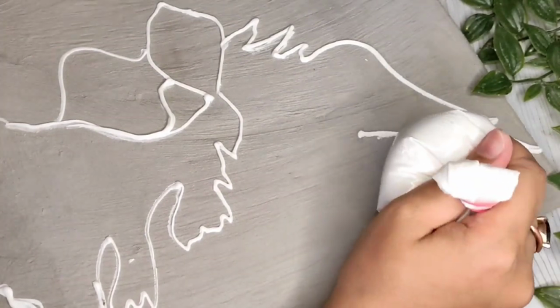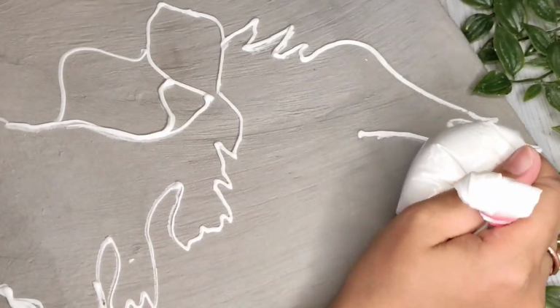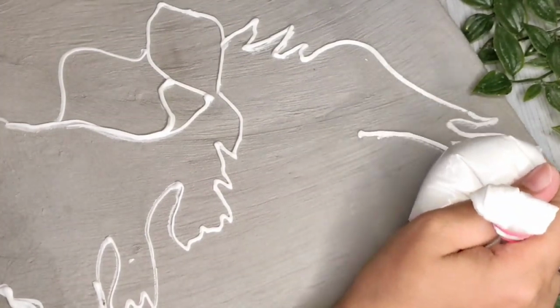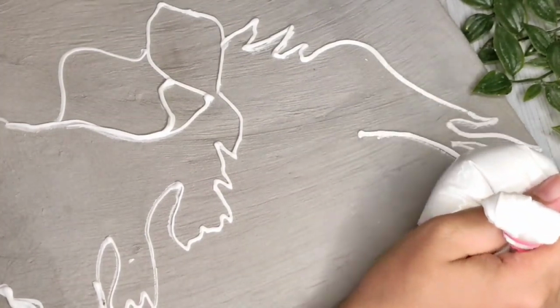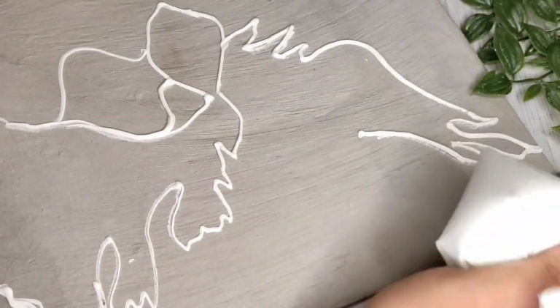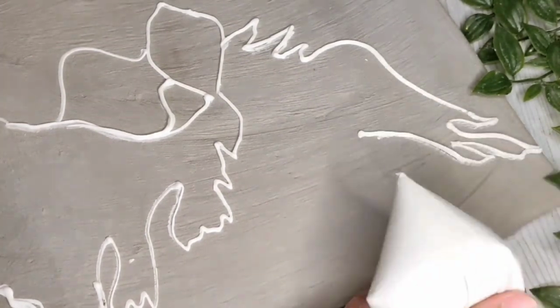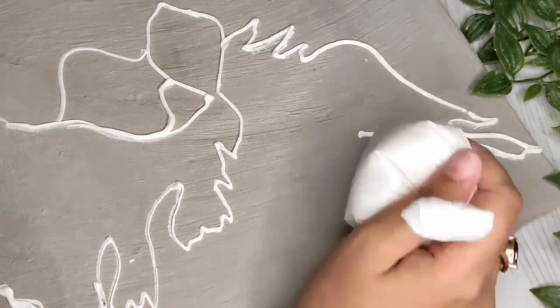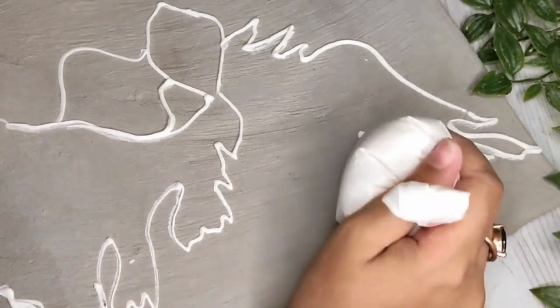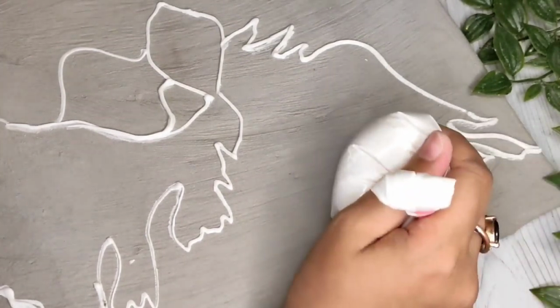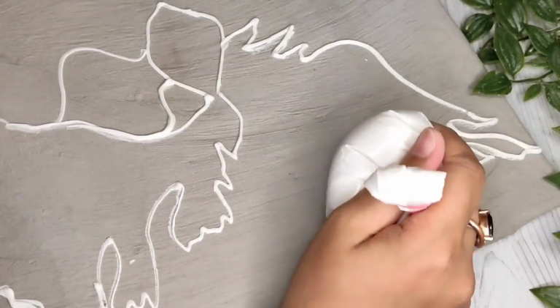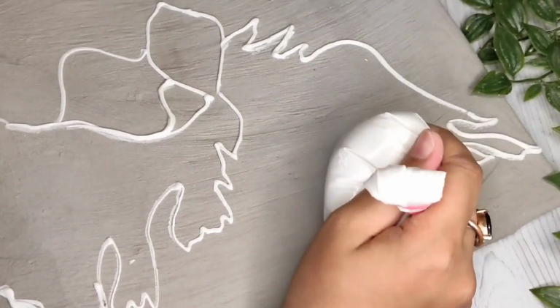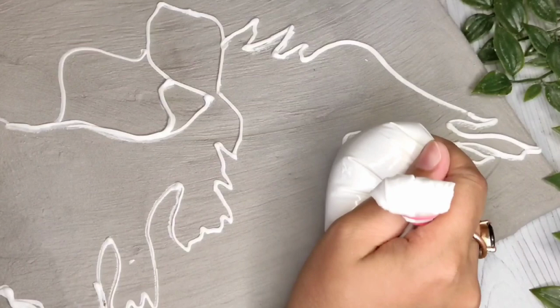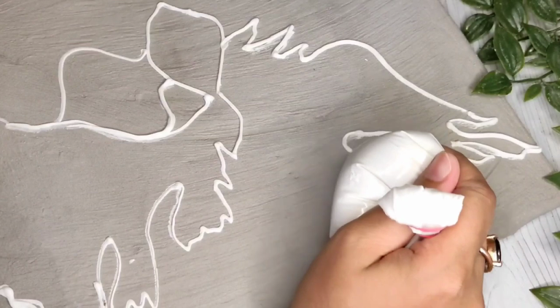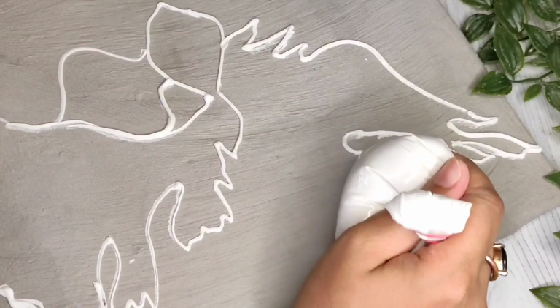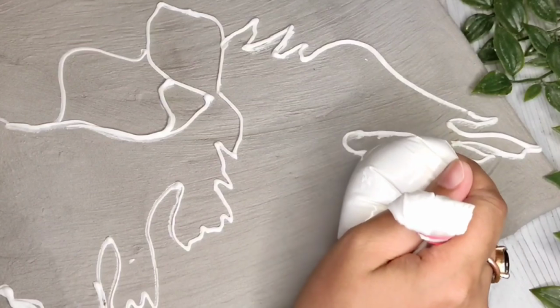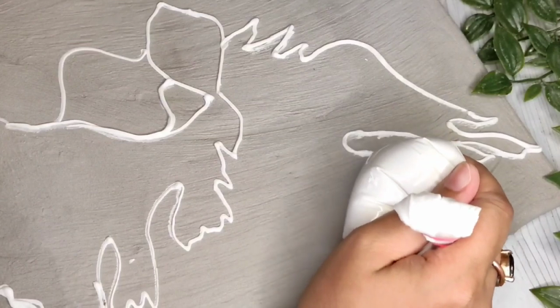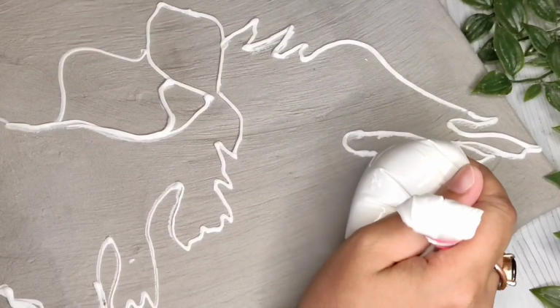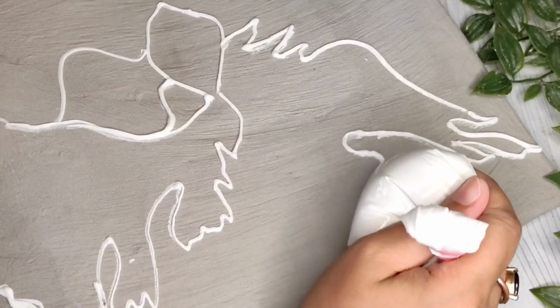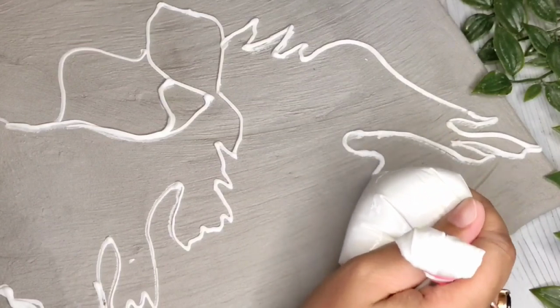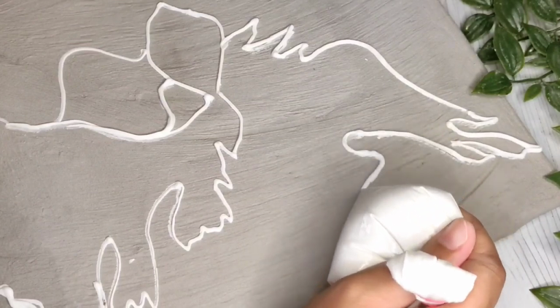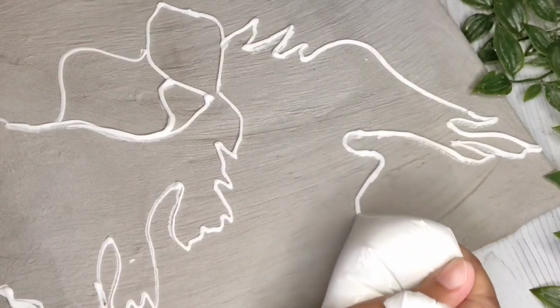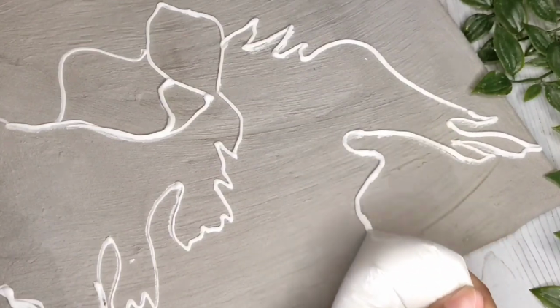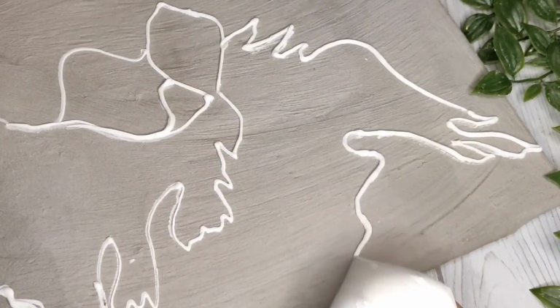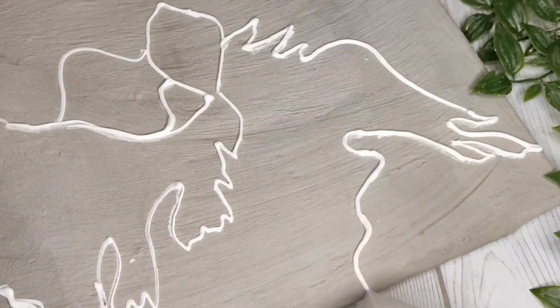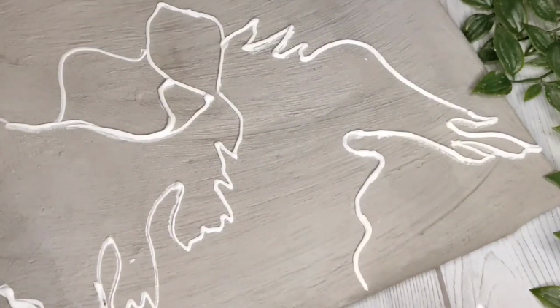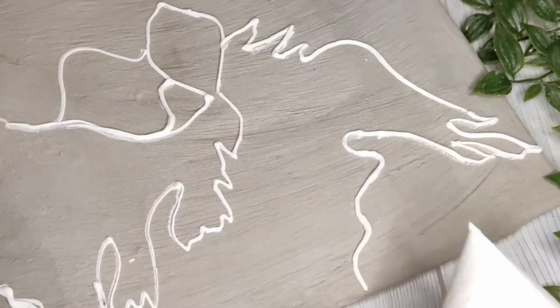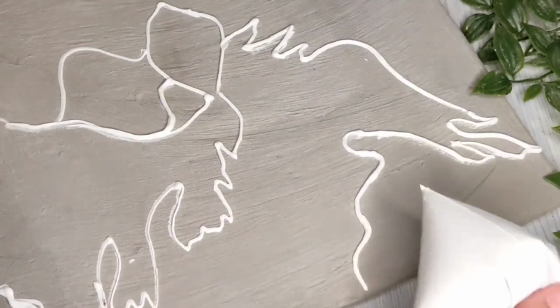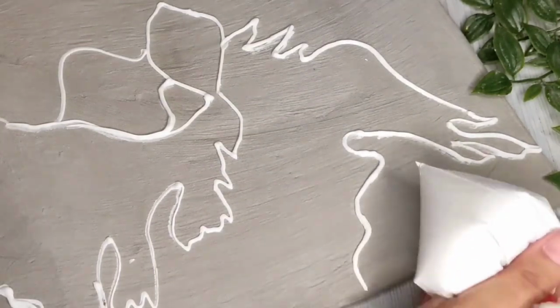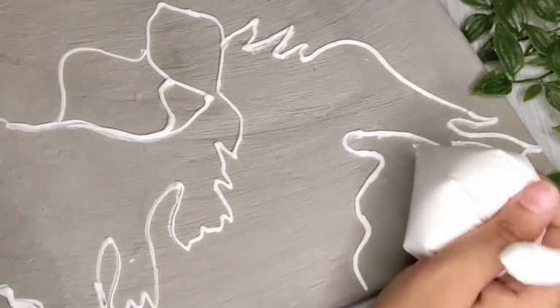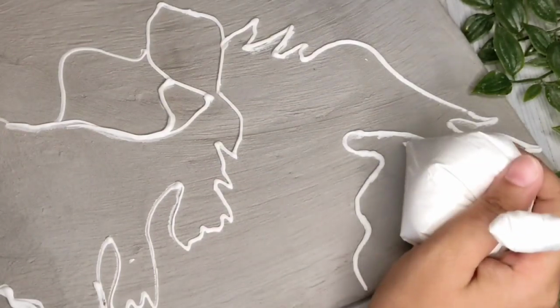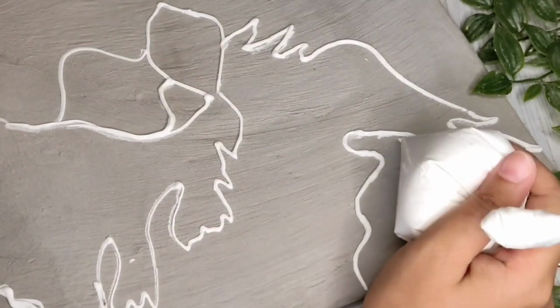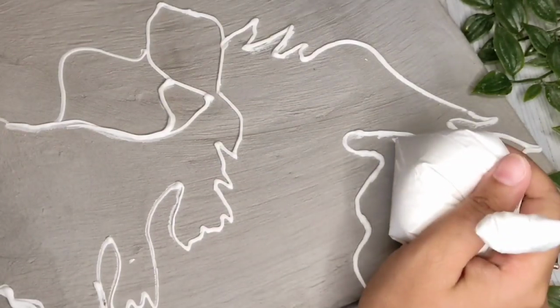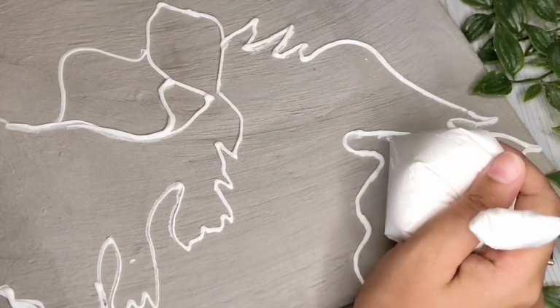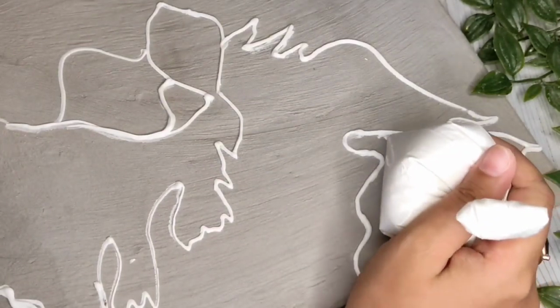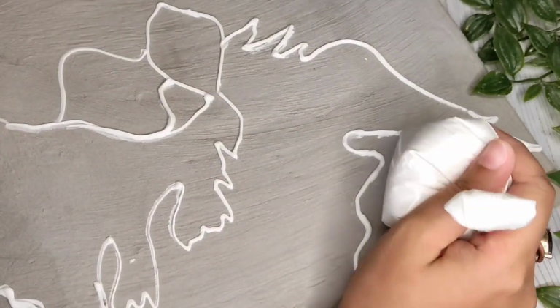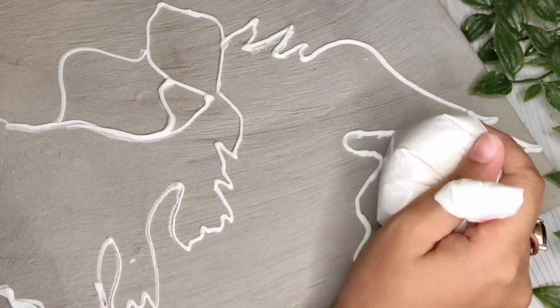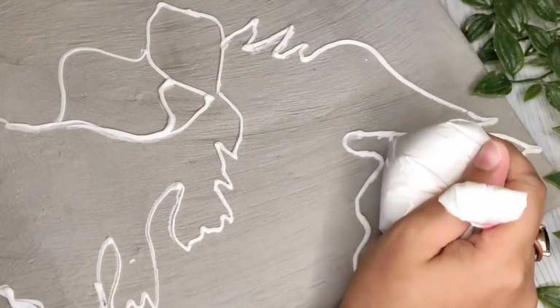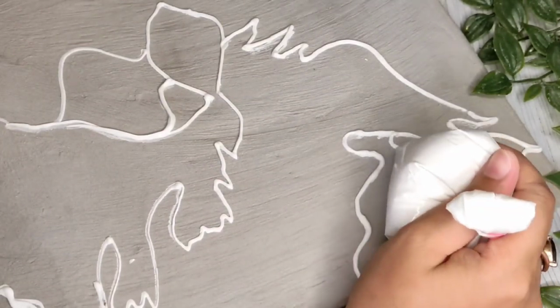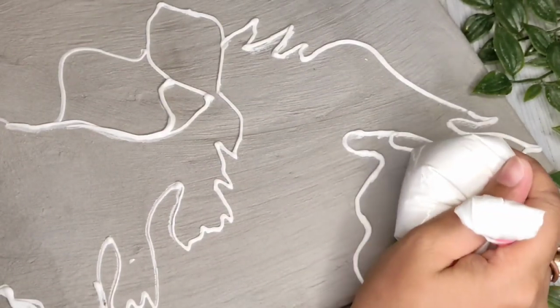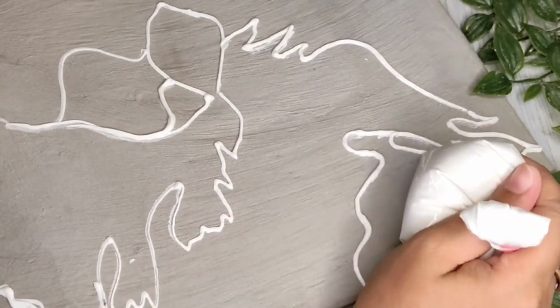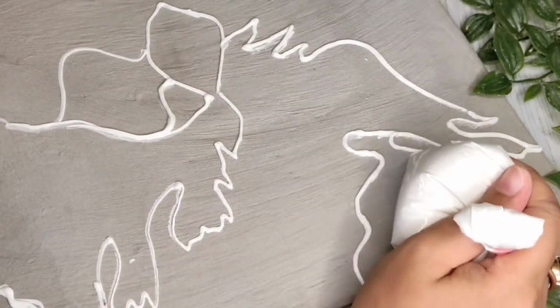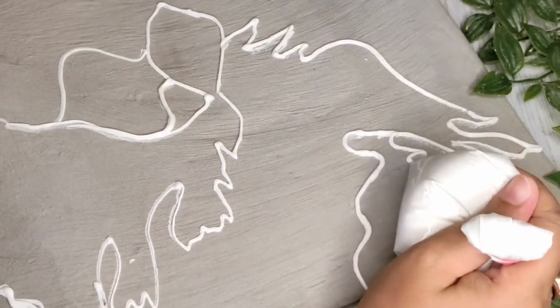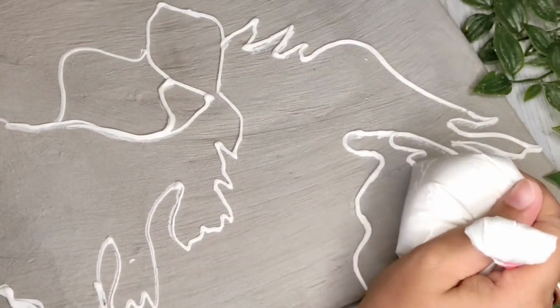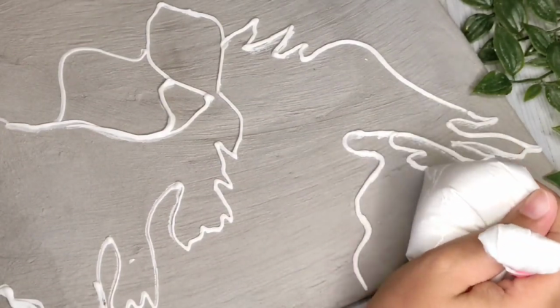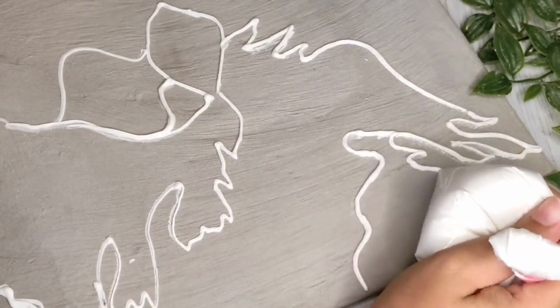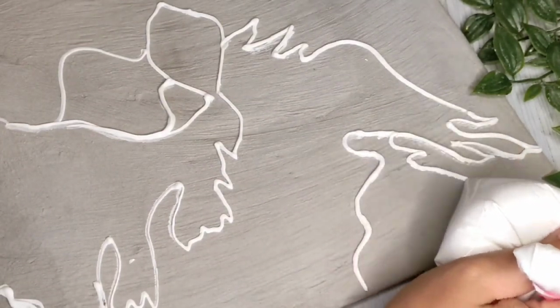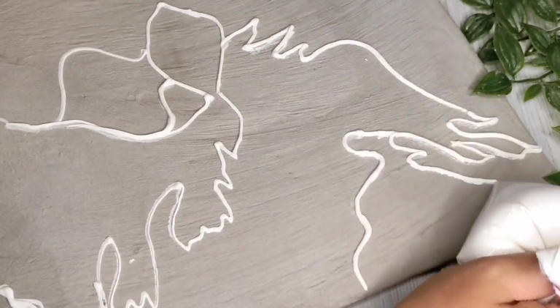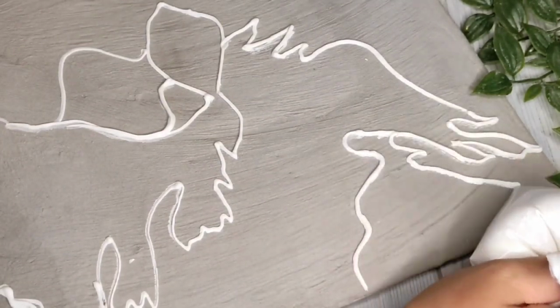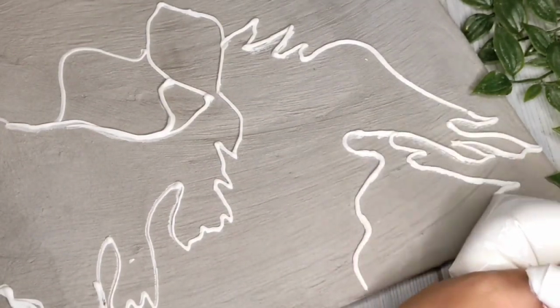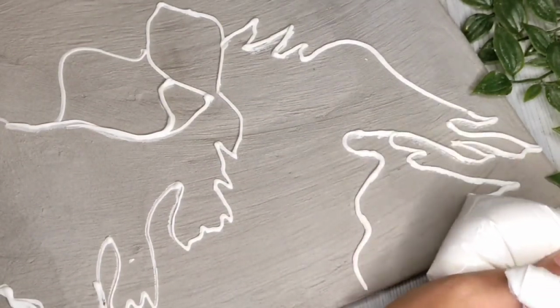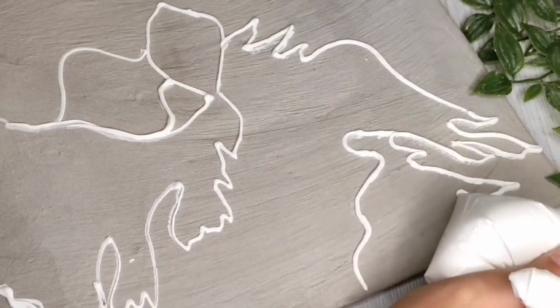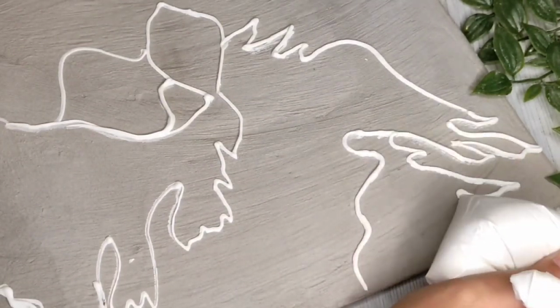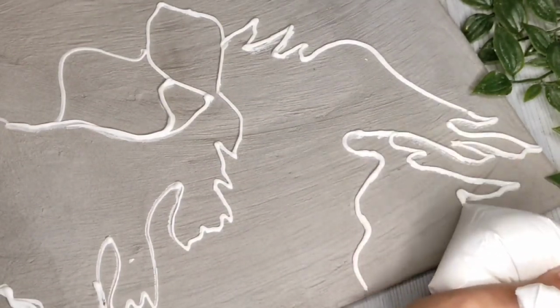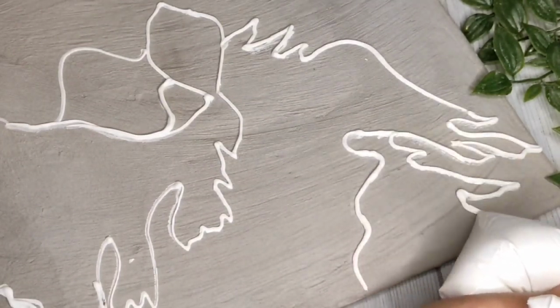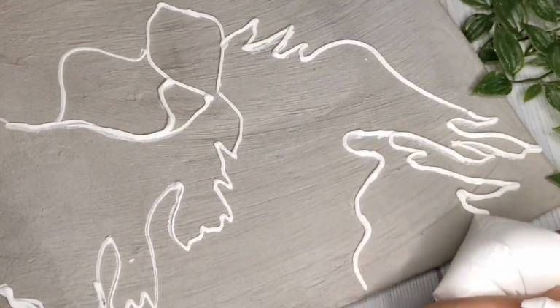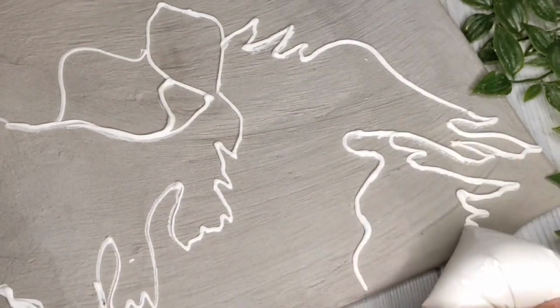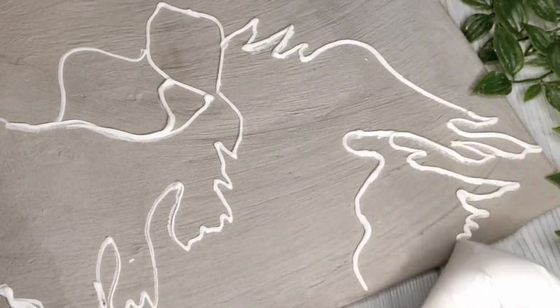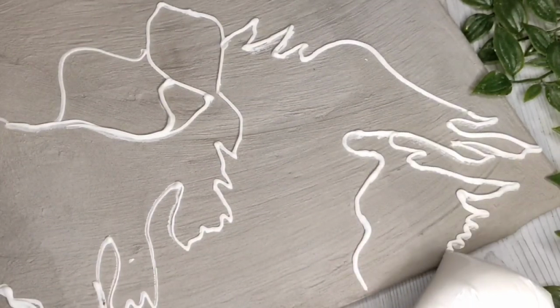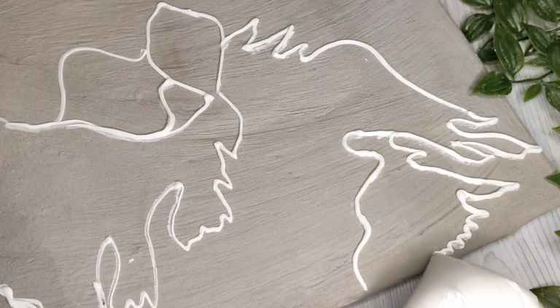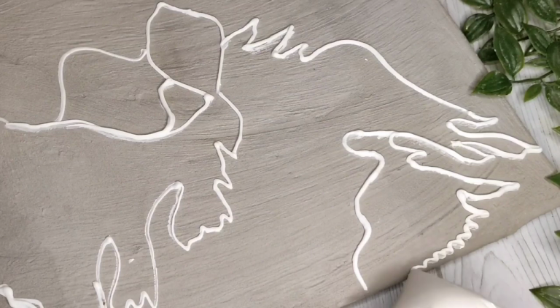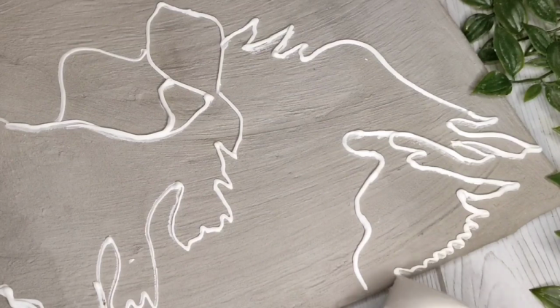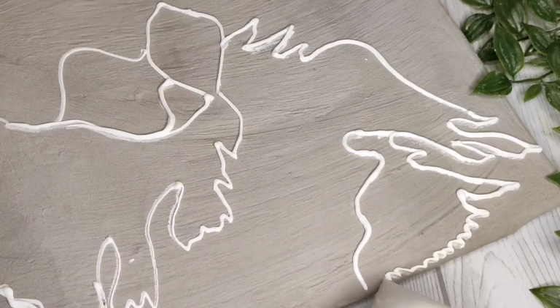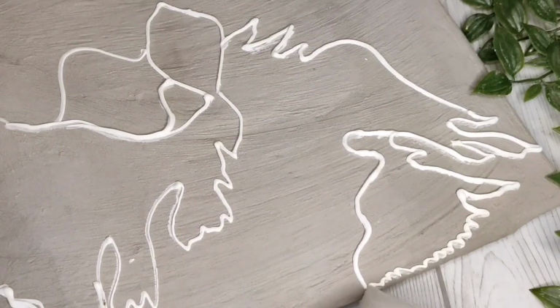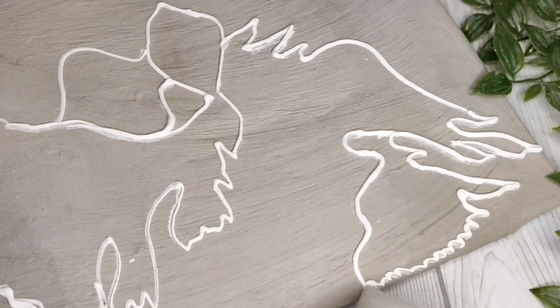I was watching my planted aquarium — it's a betta fish. I don't like this fish, so I thought, why not make art out of it?